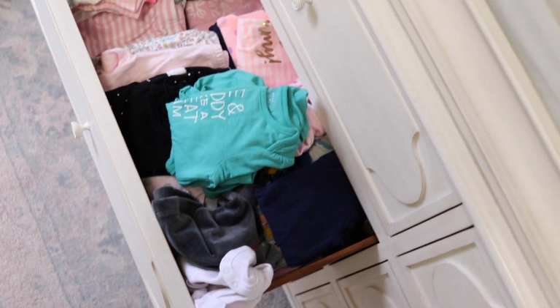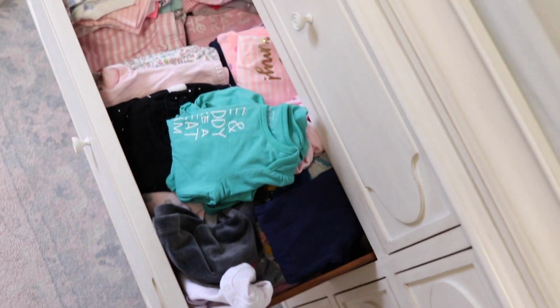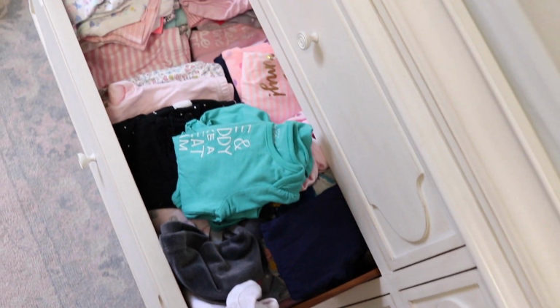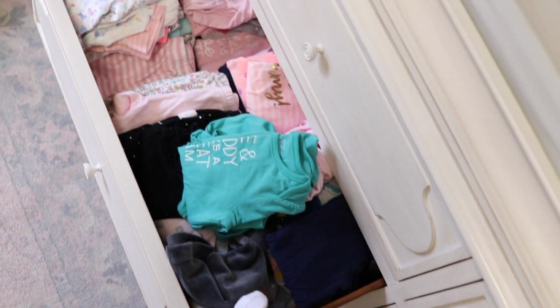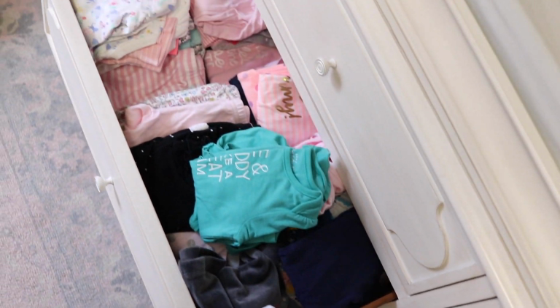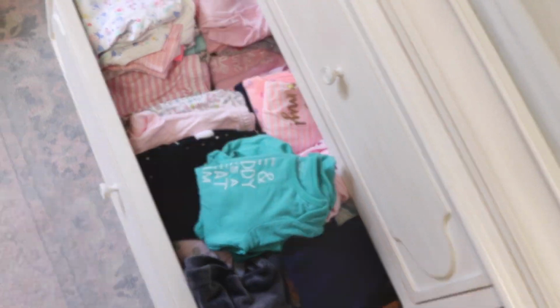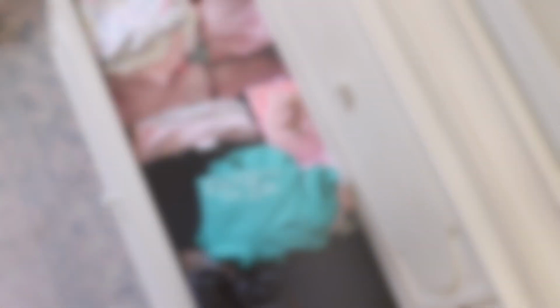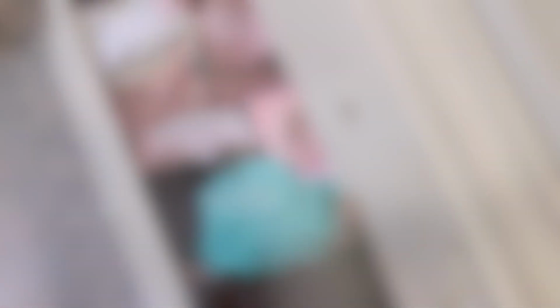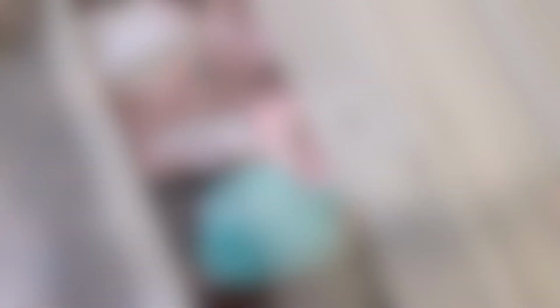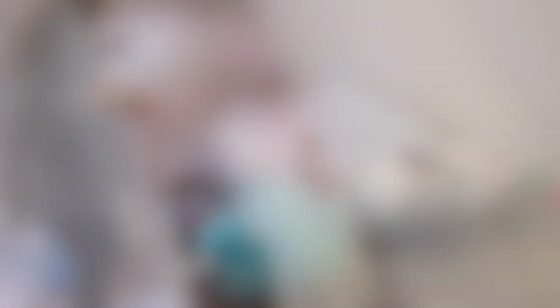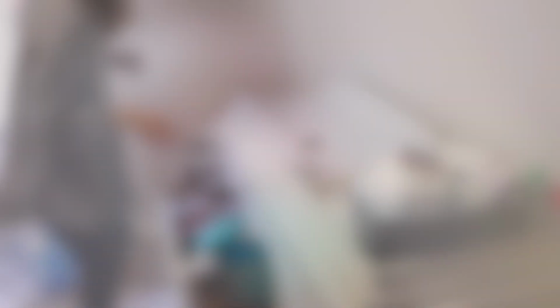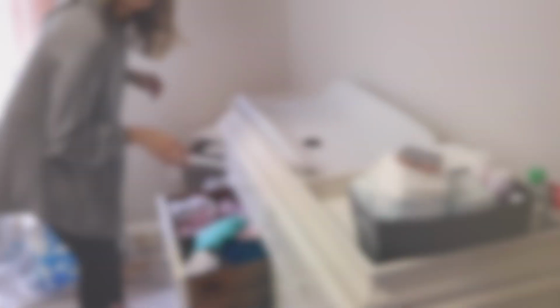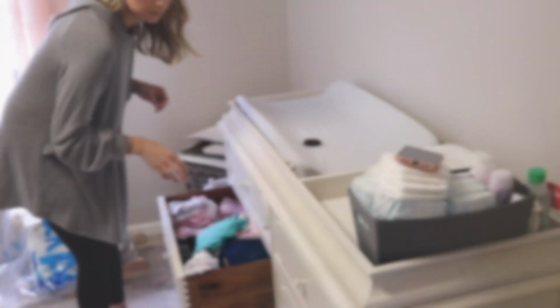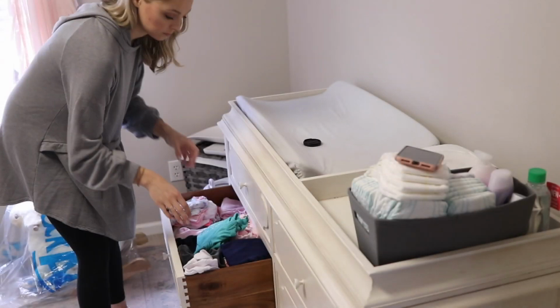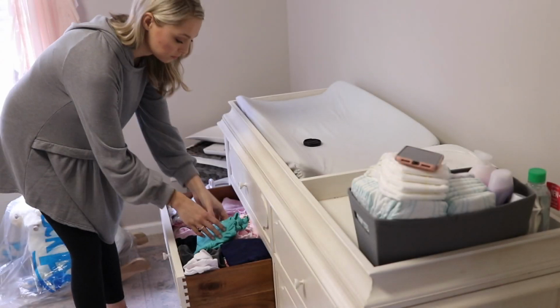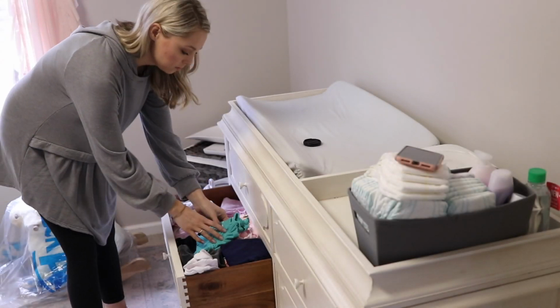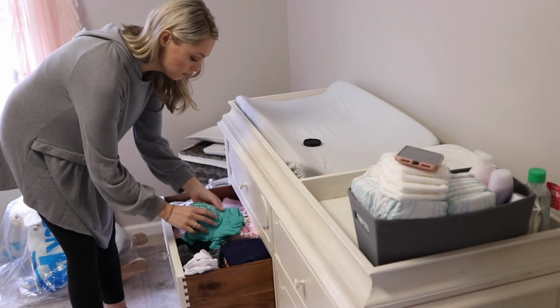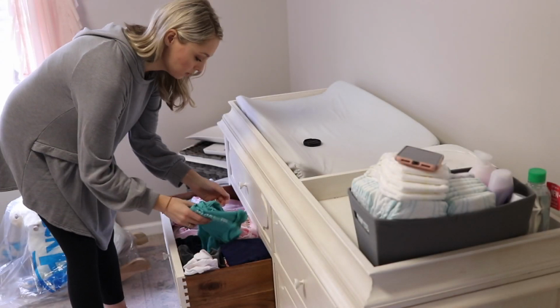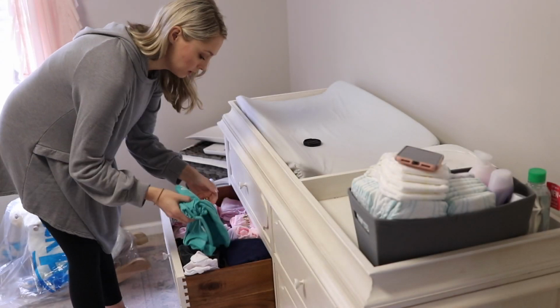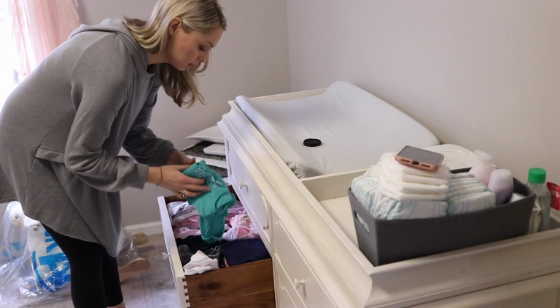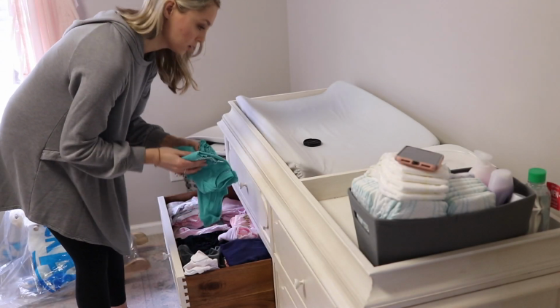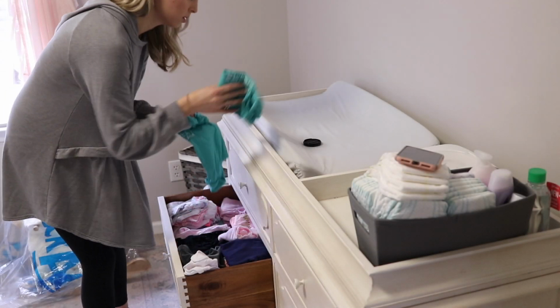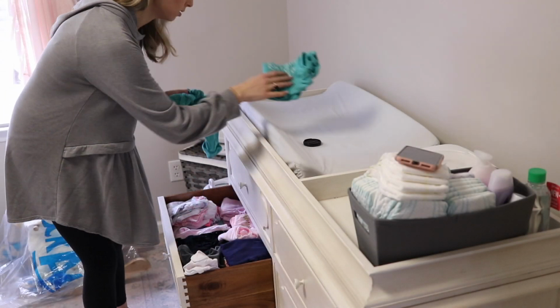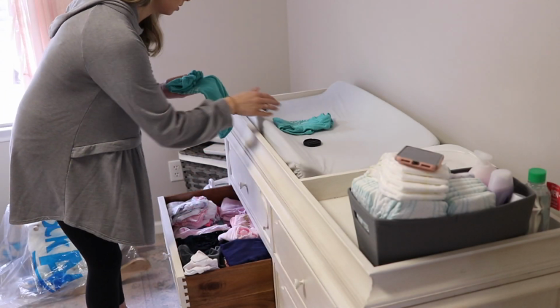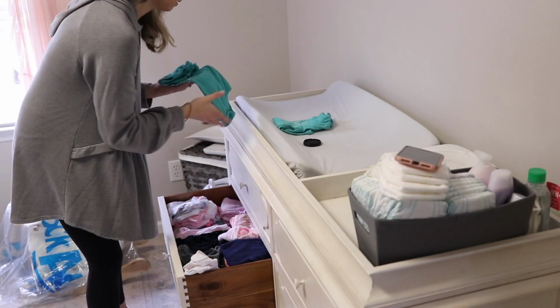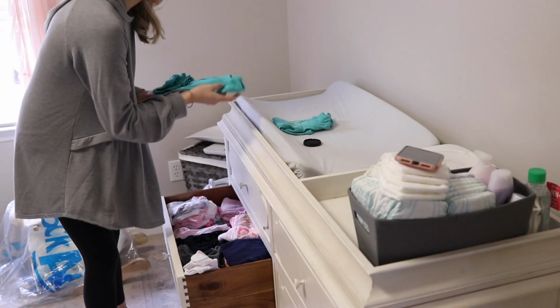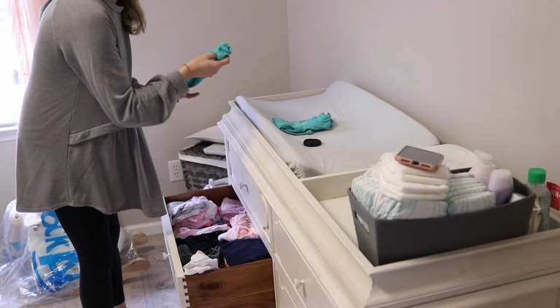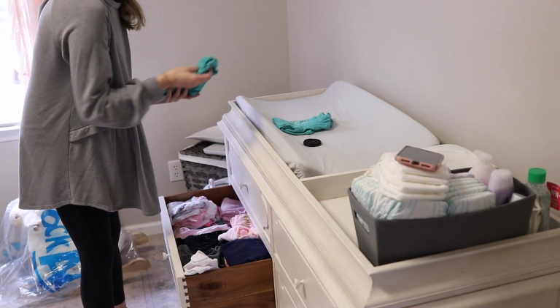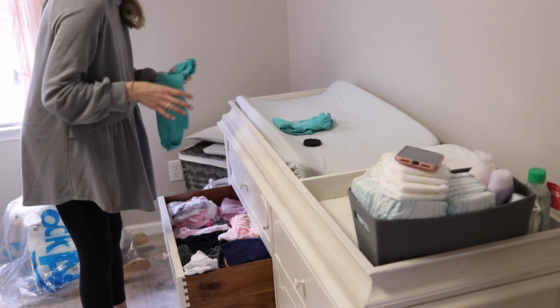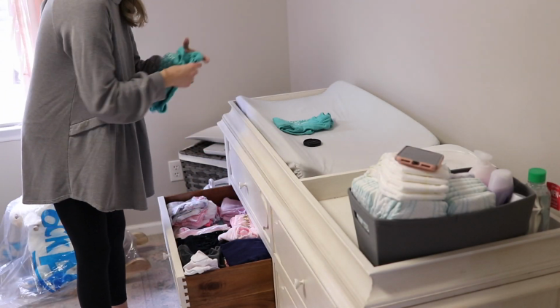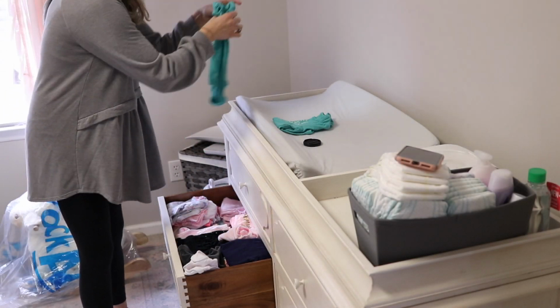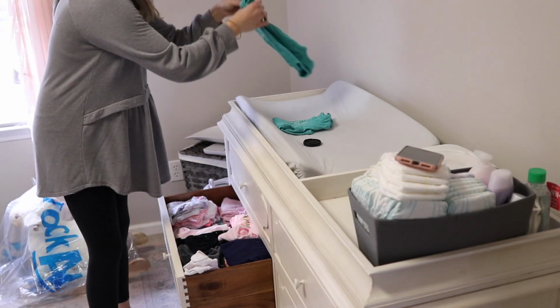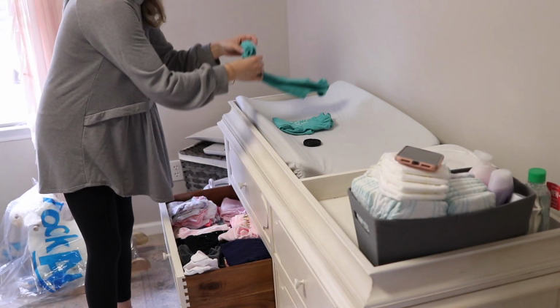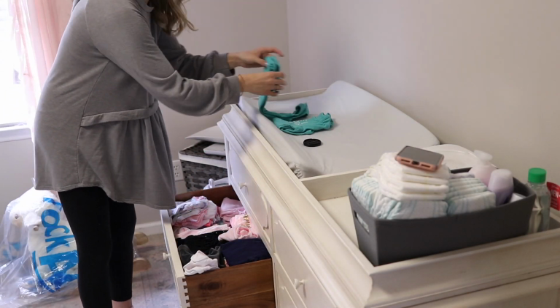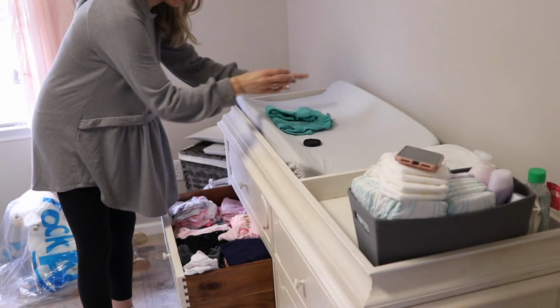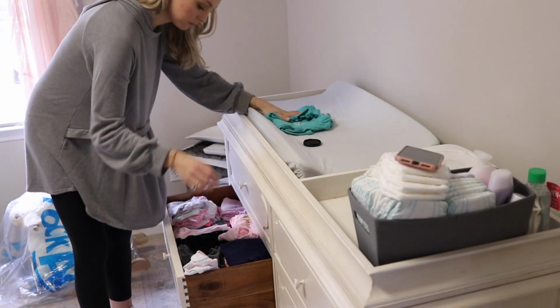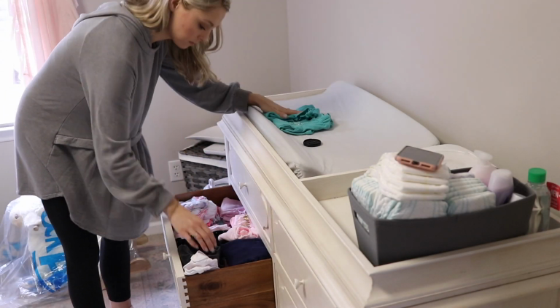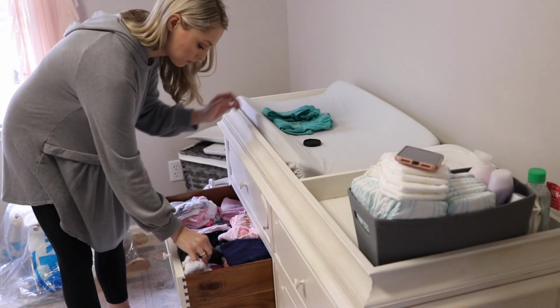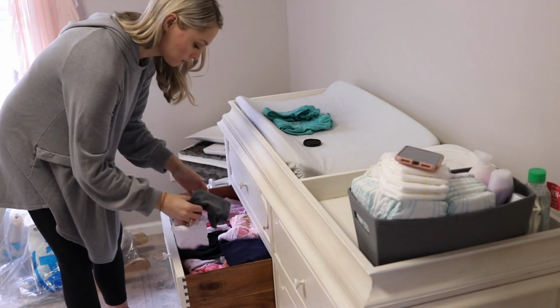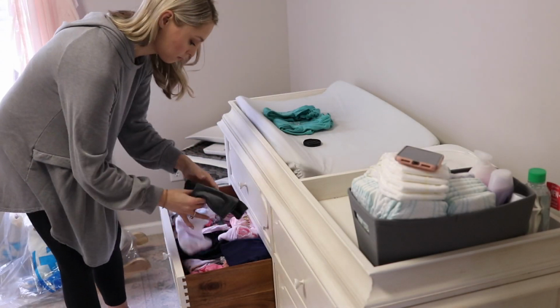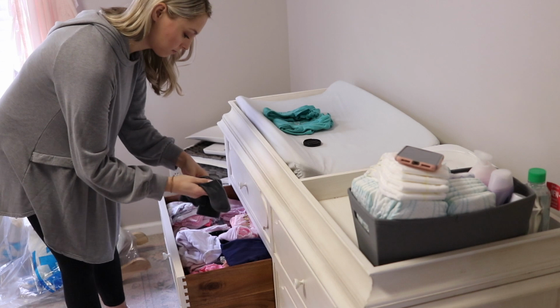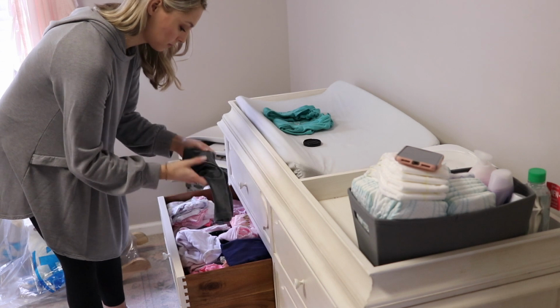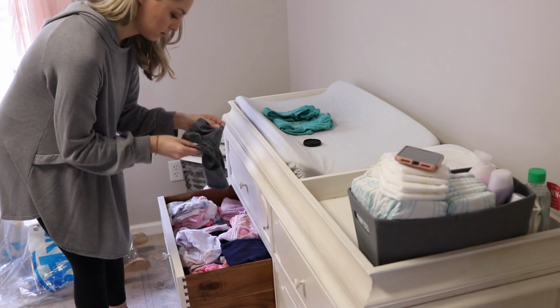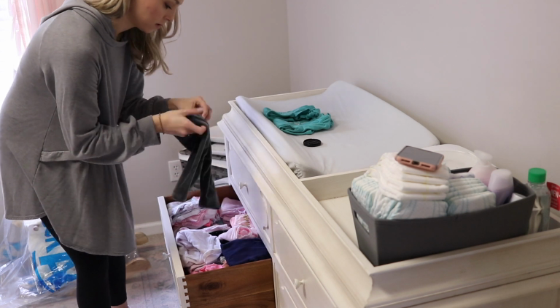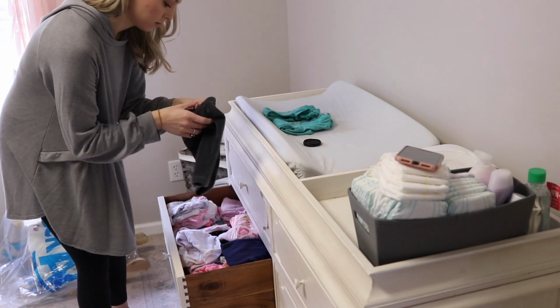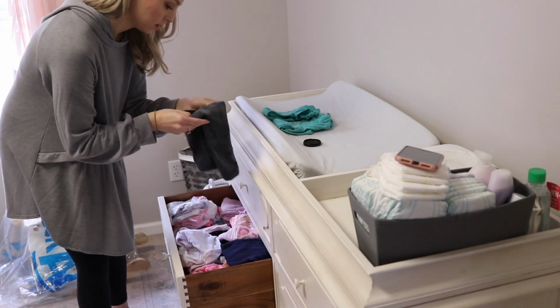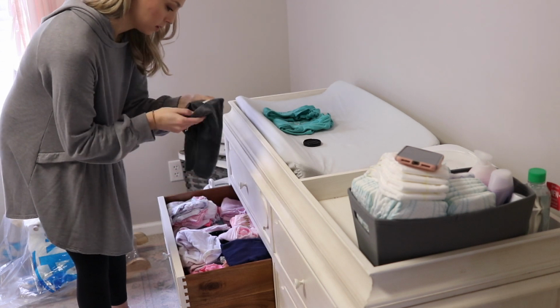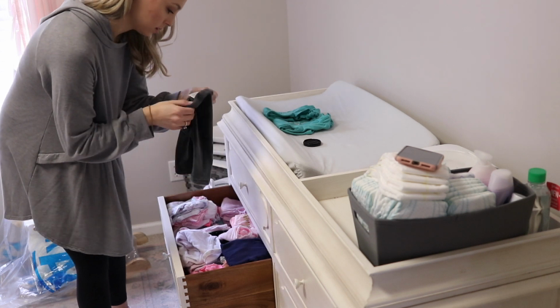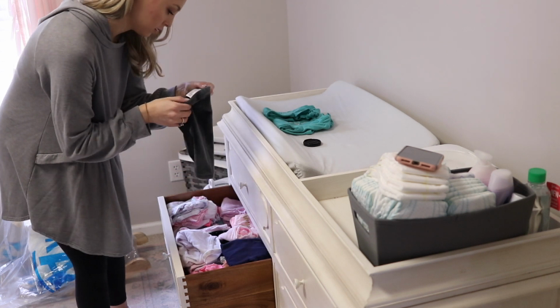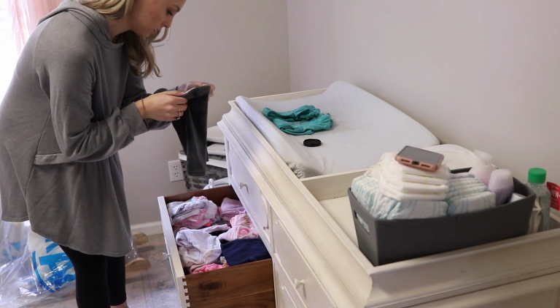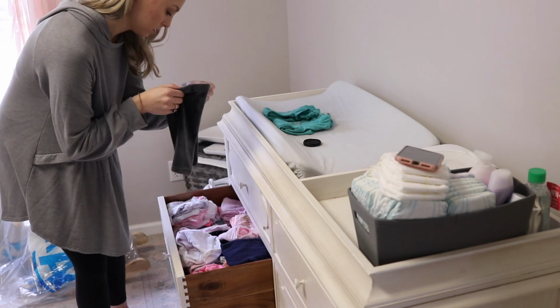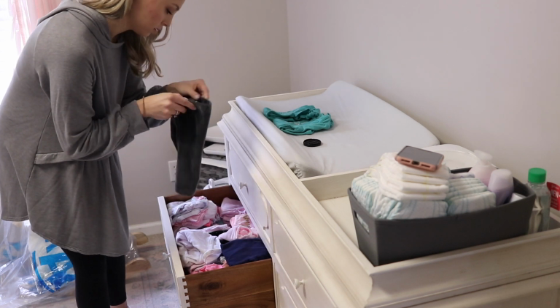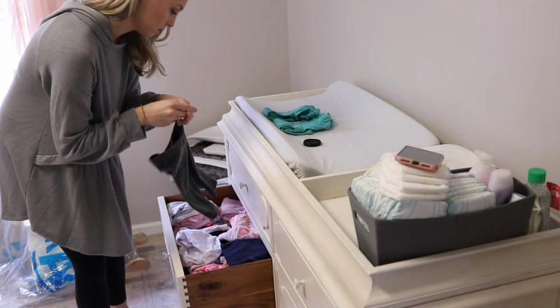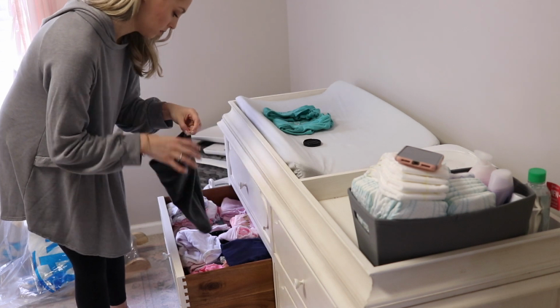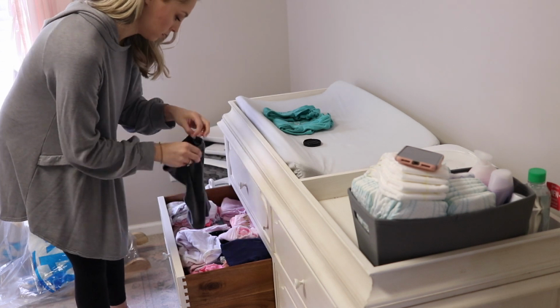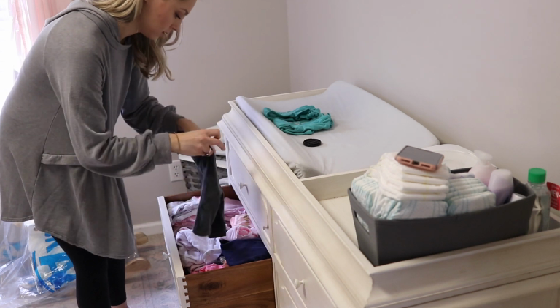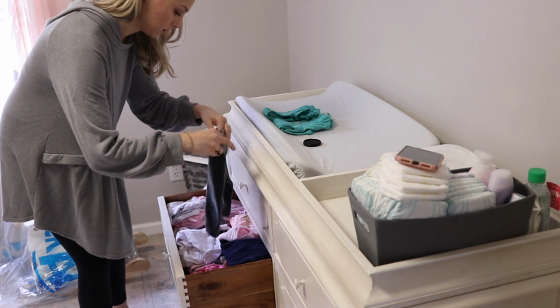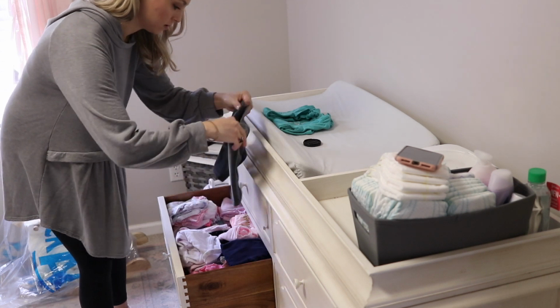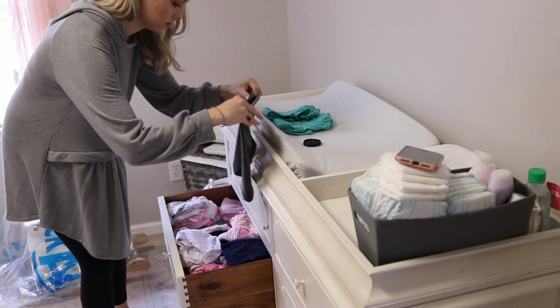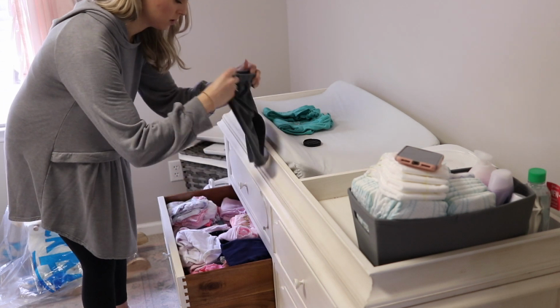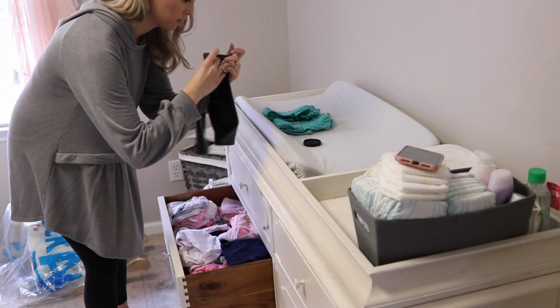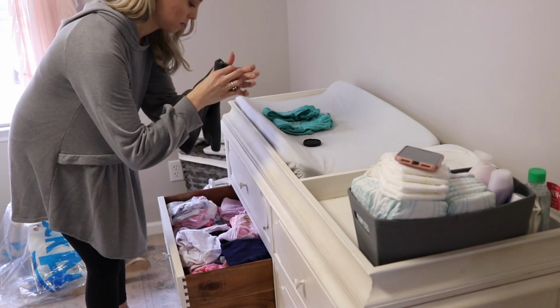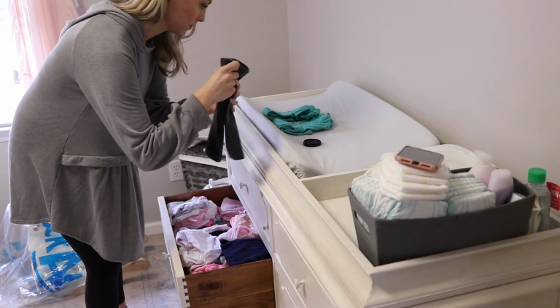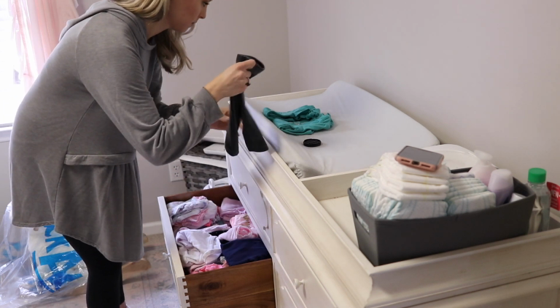A lot of it she's outgrown, so I'm excited to finally tackle this and get it done because it is definitely long overdue.